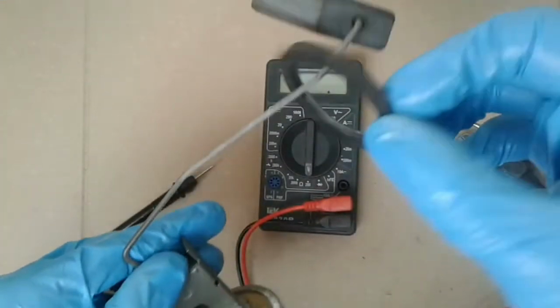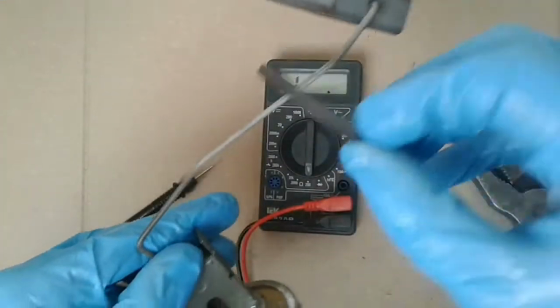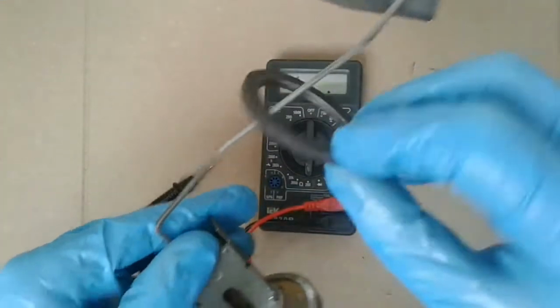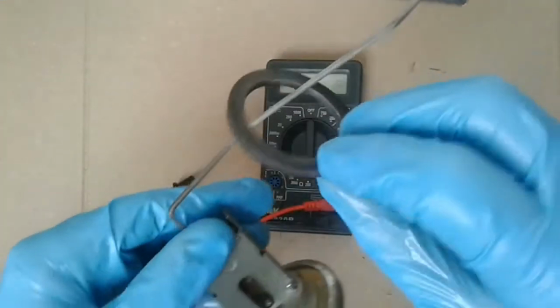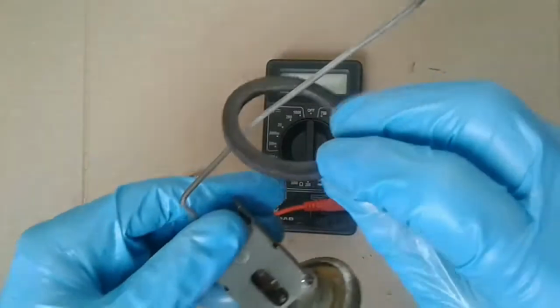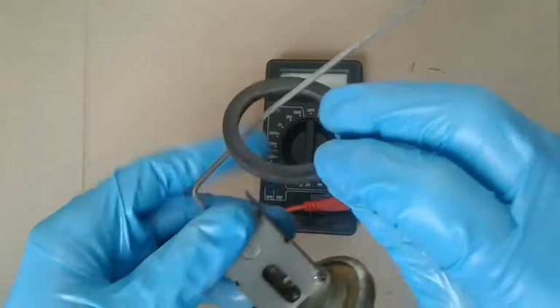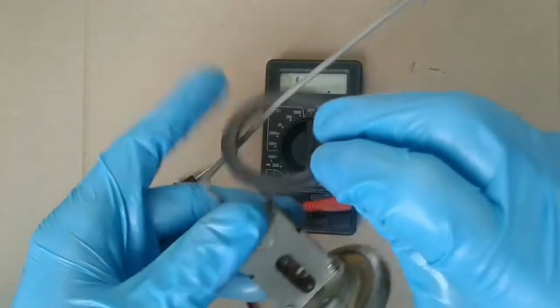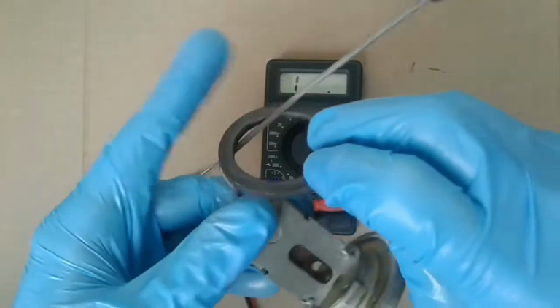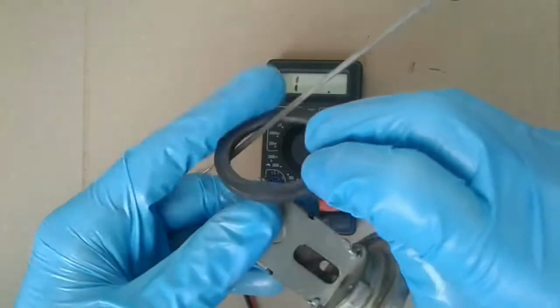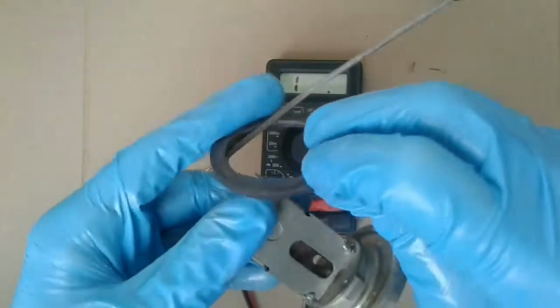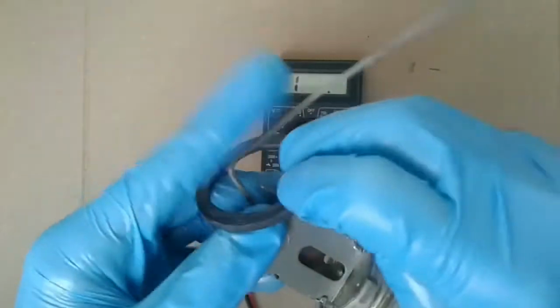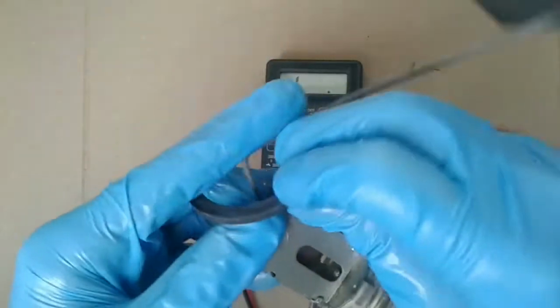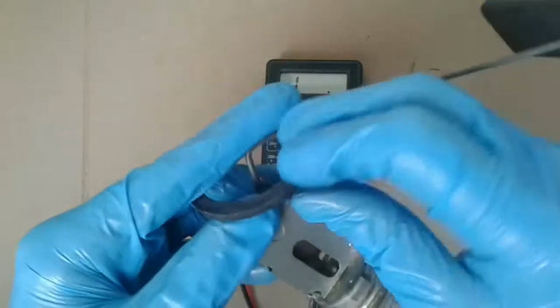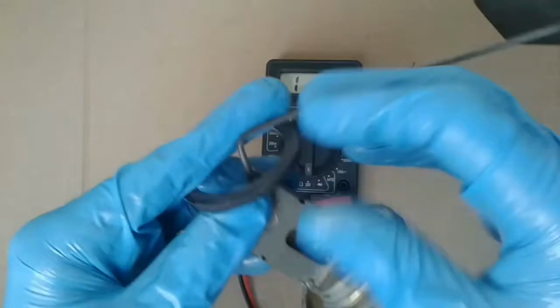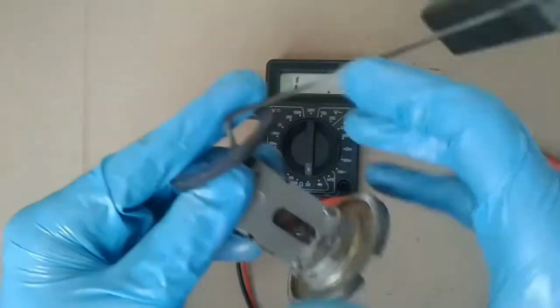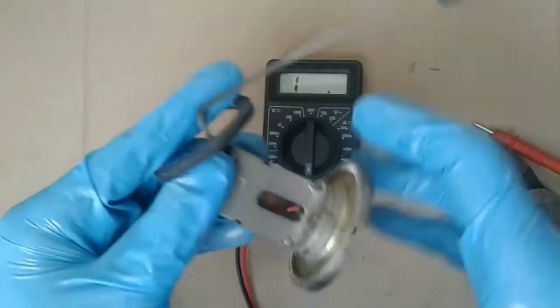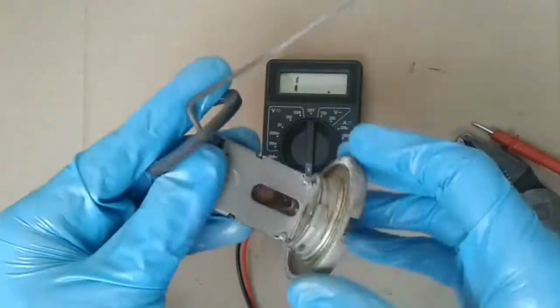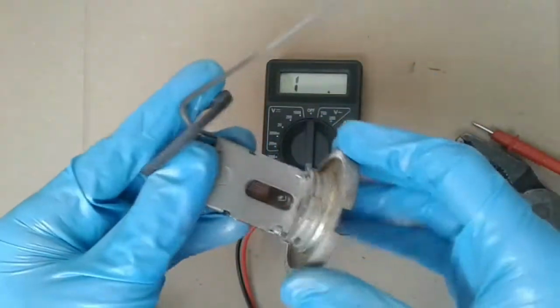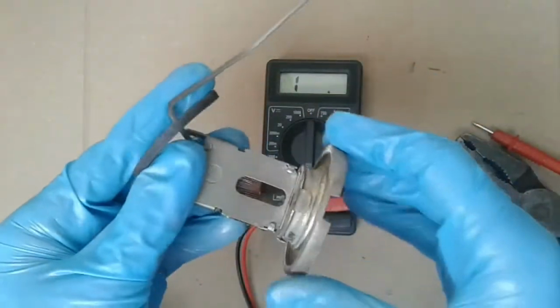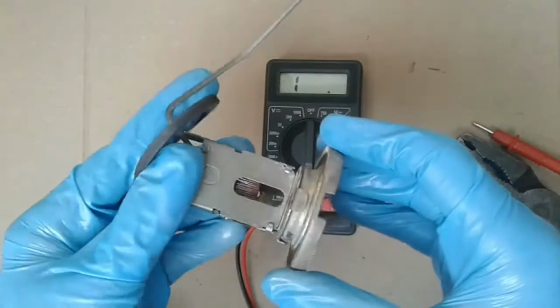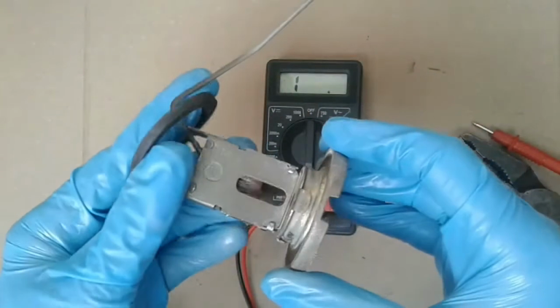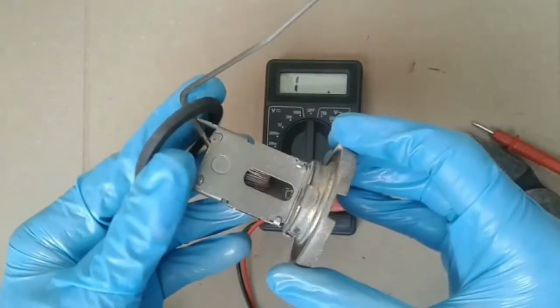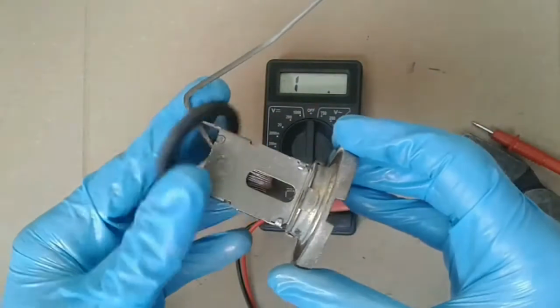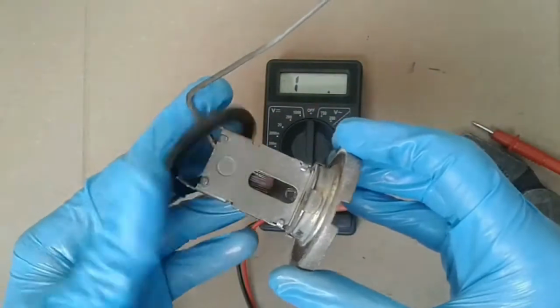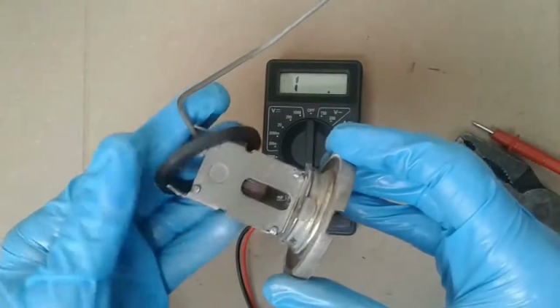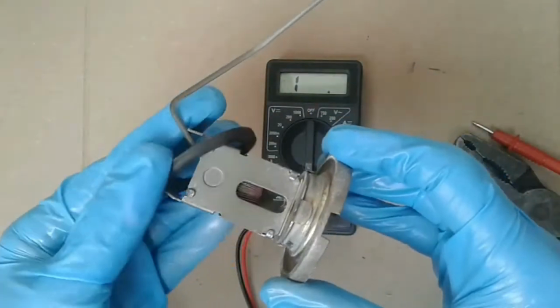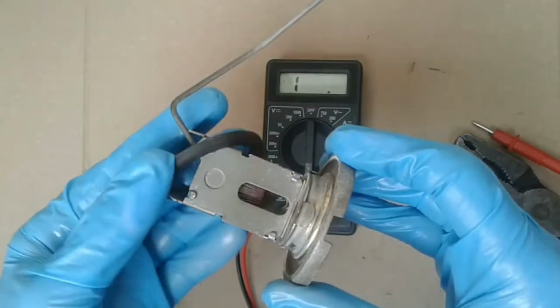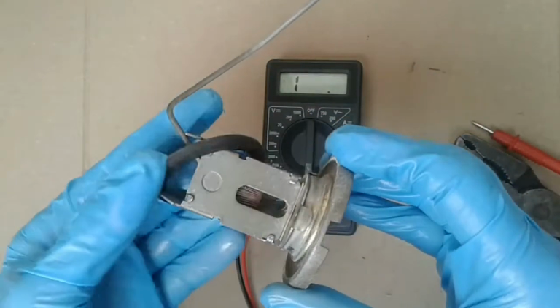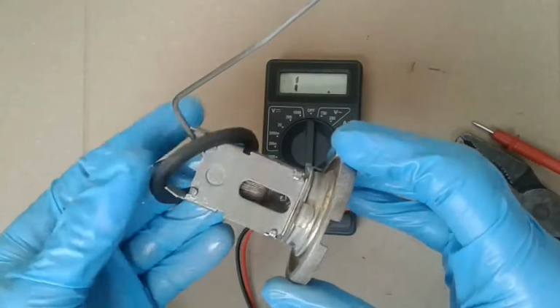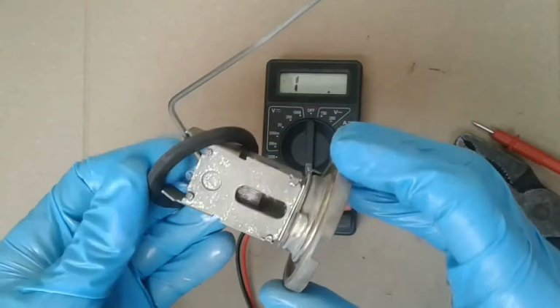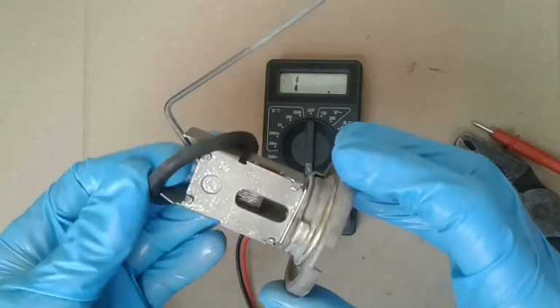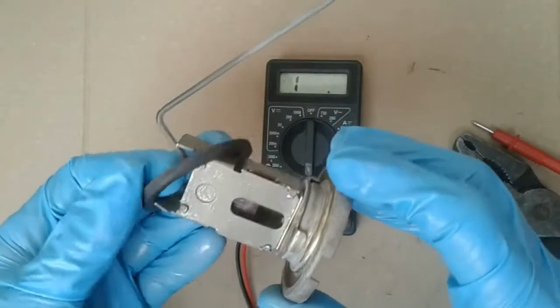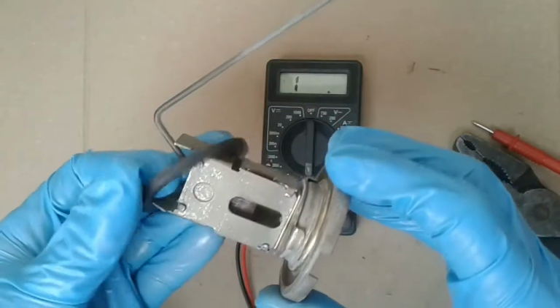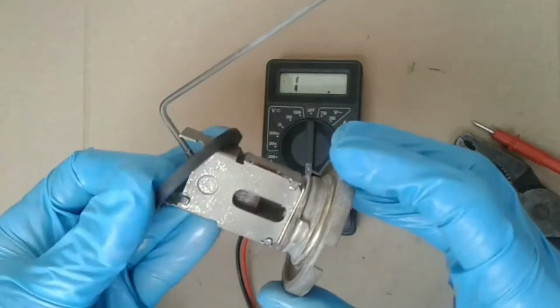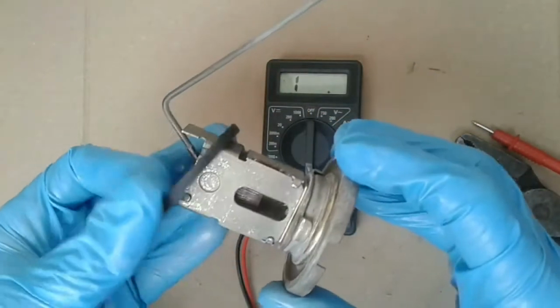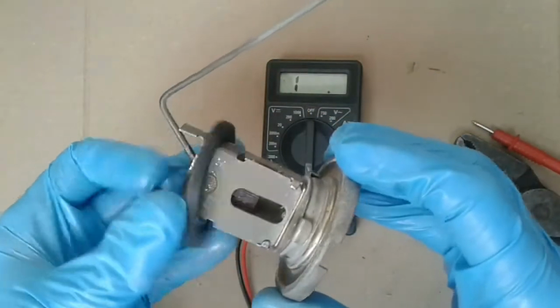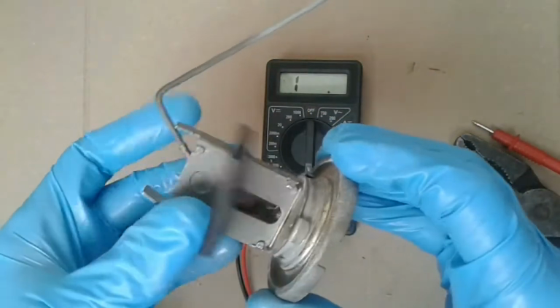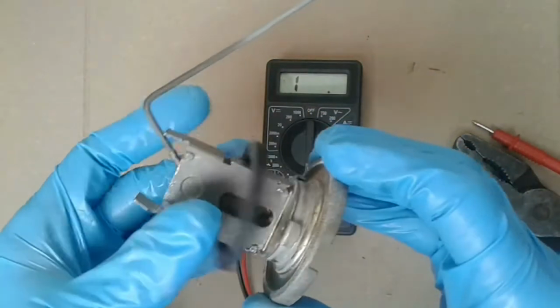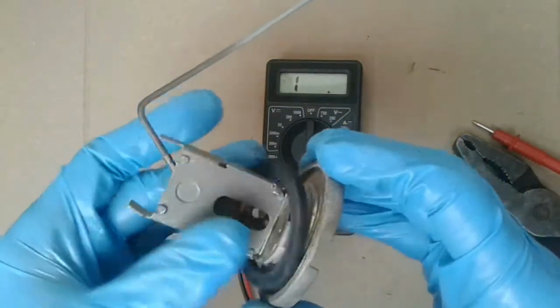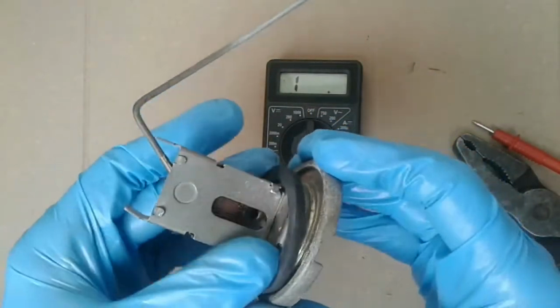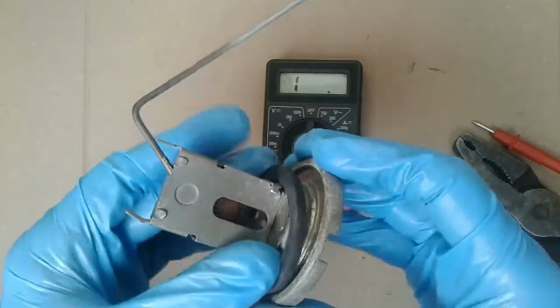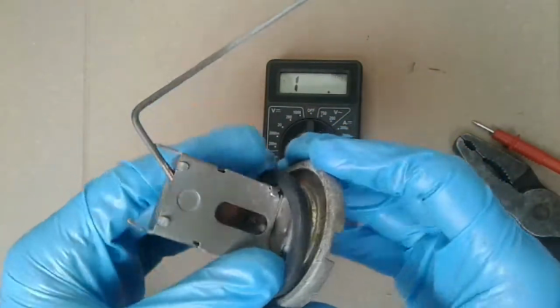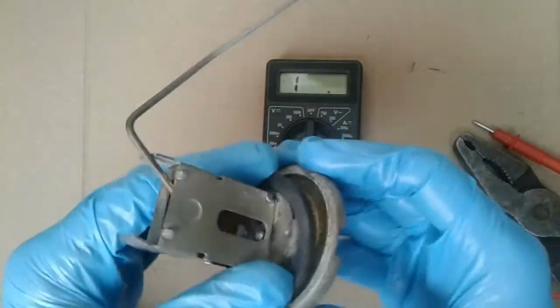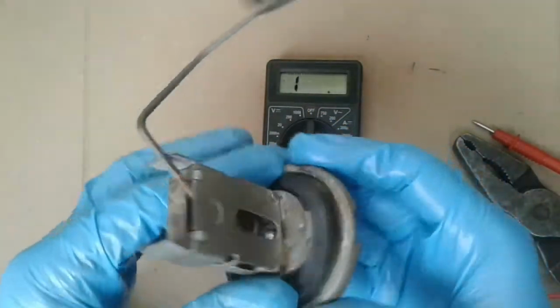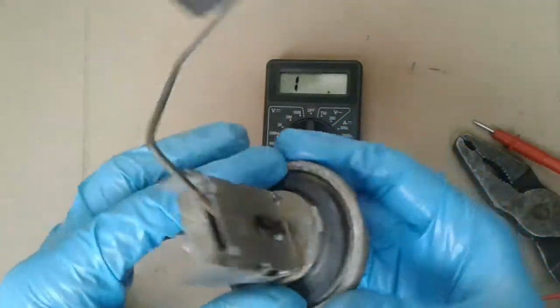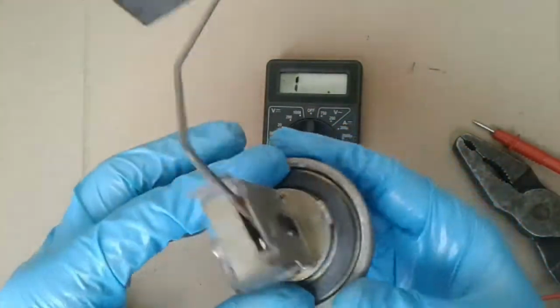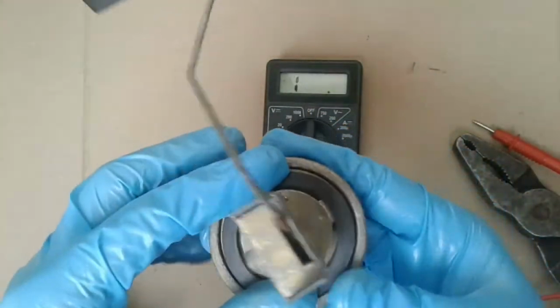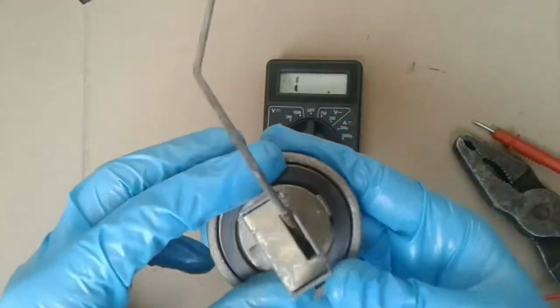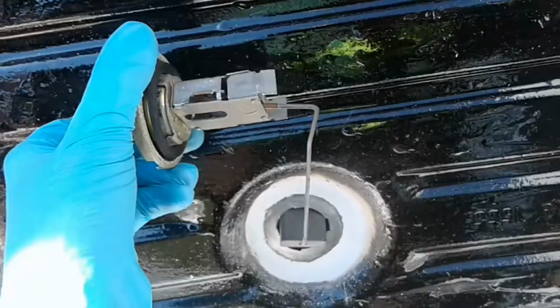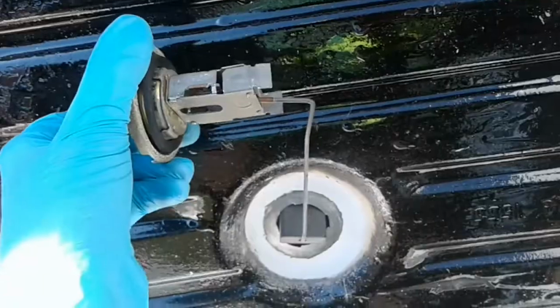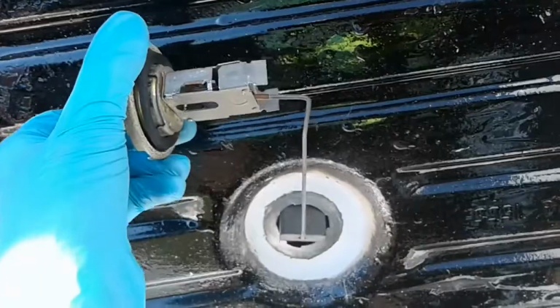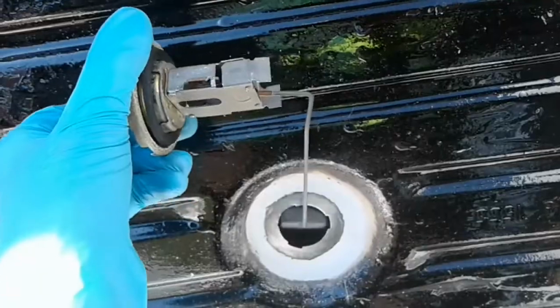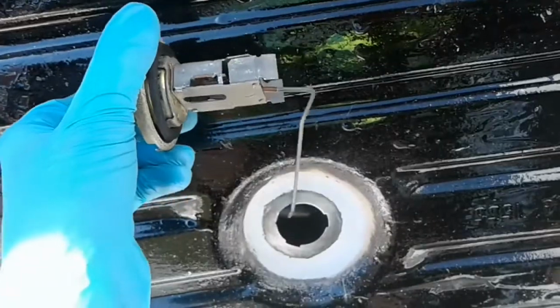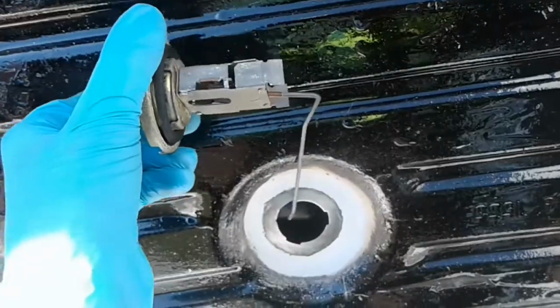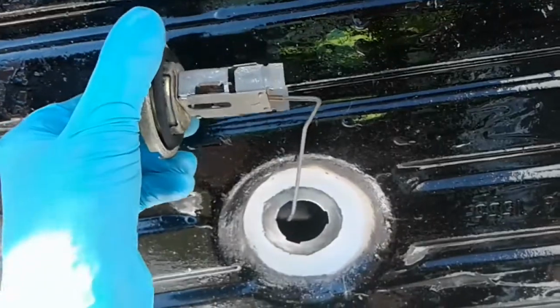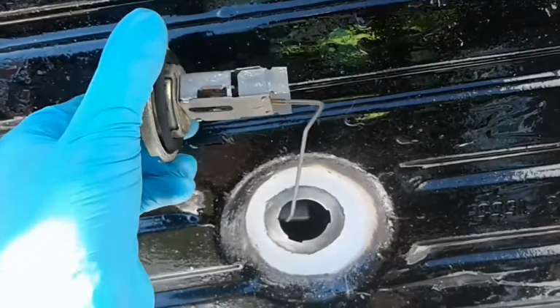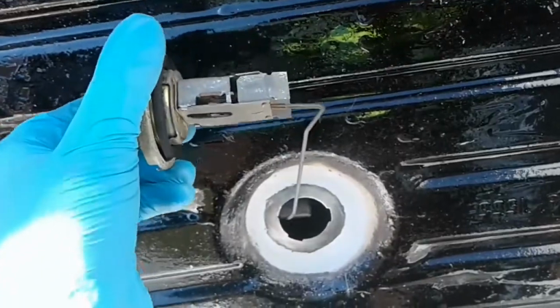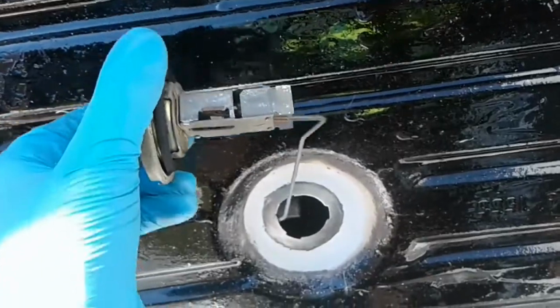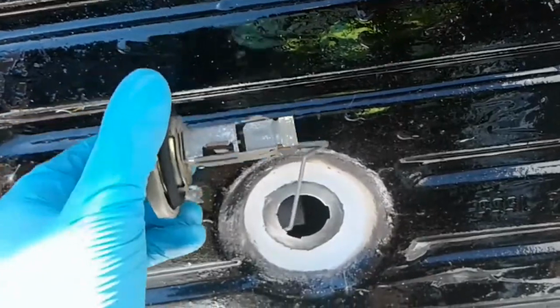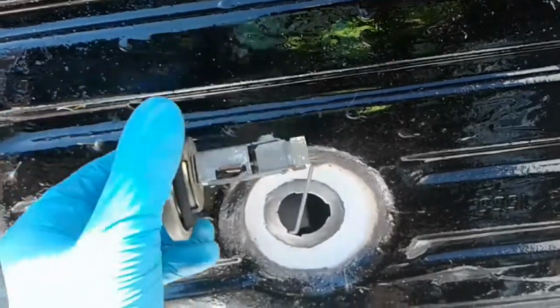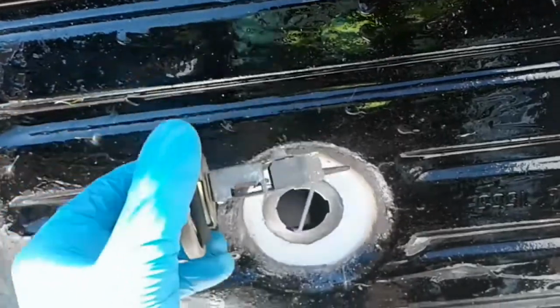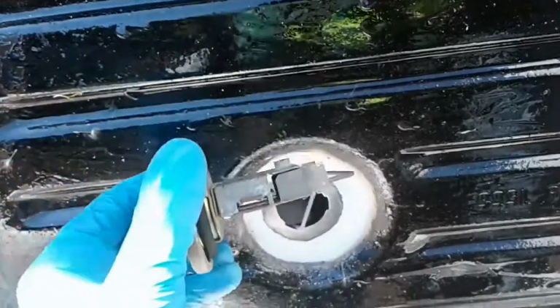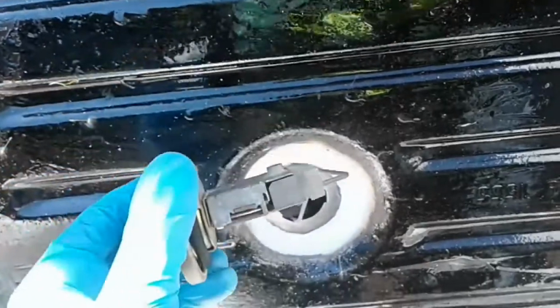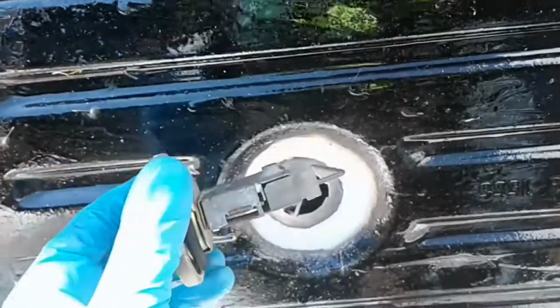Before installing the fuel sensor, it is important not to forget about the sealing ring.